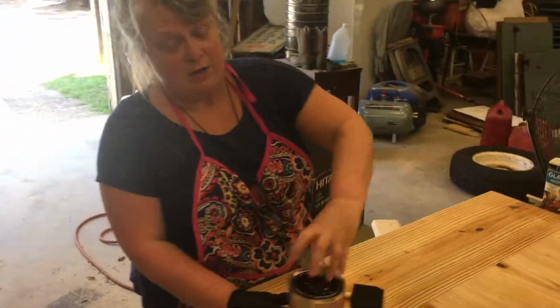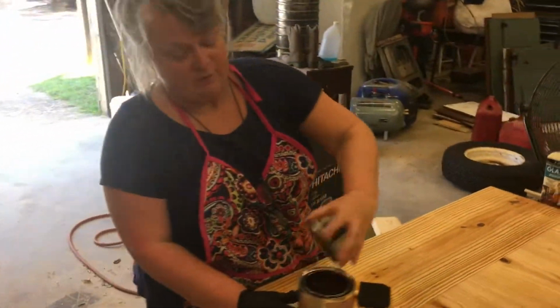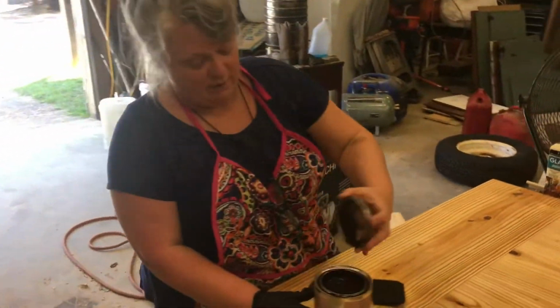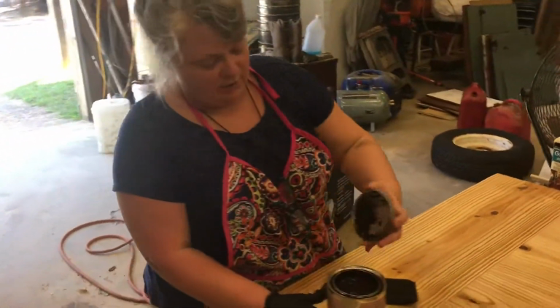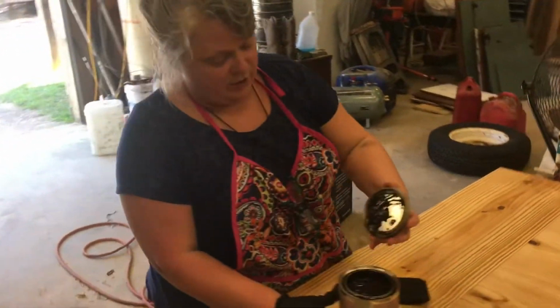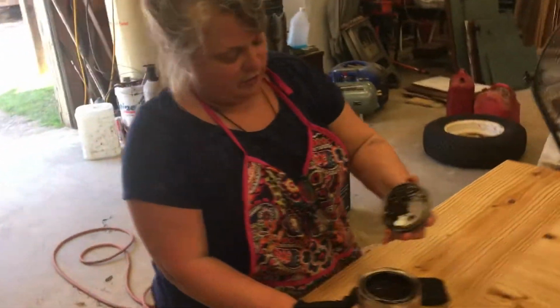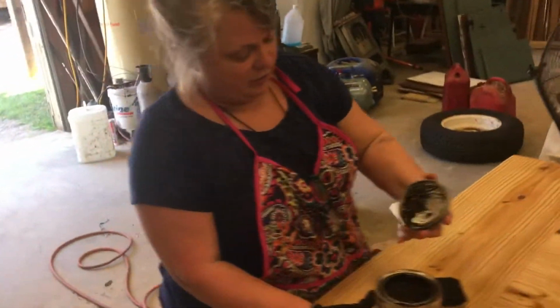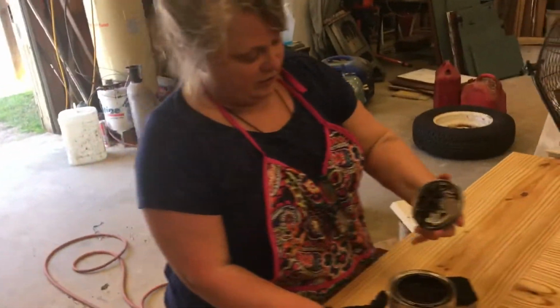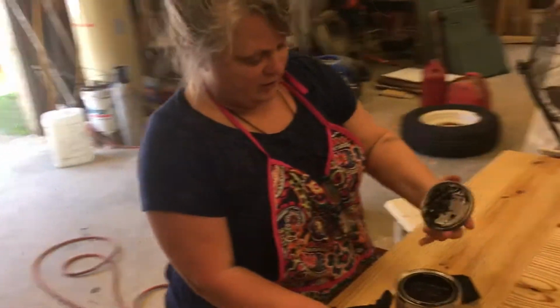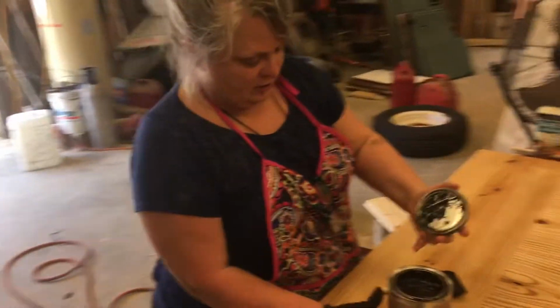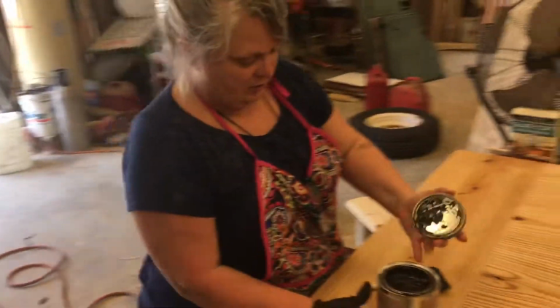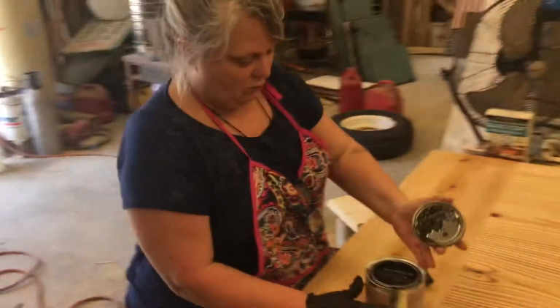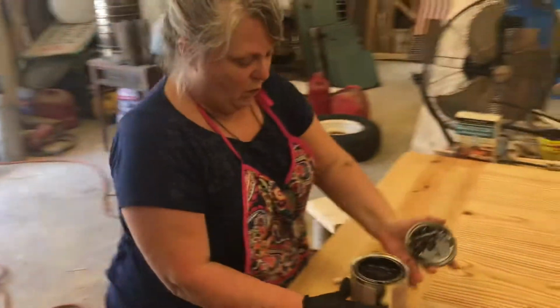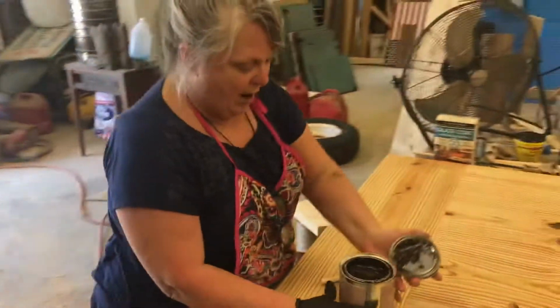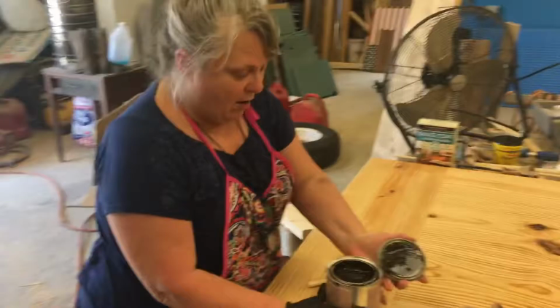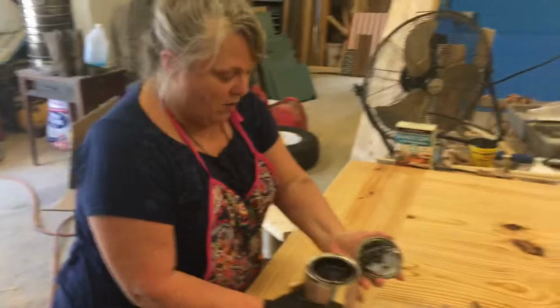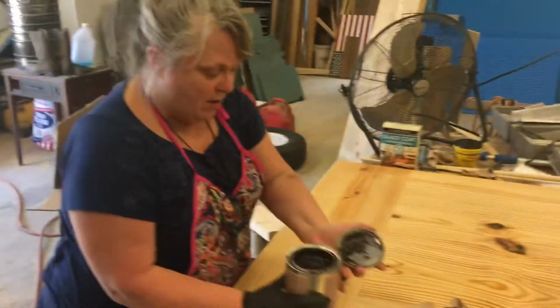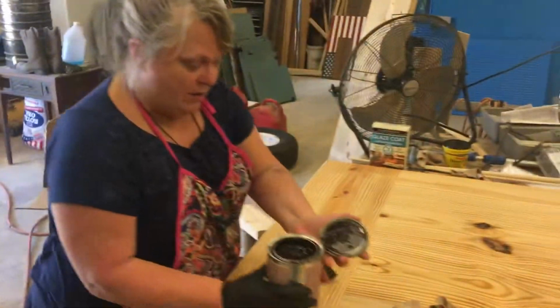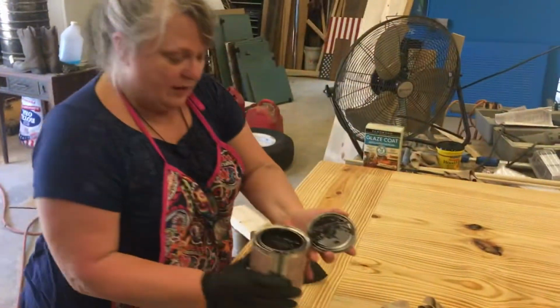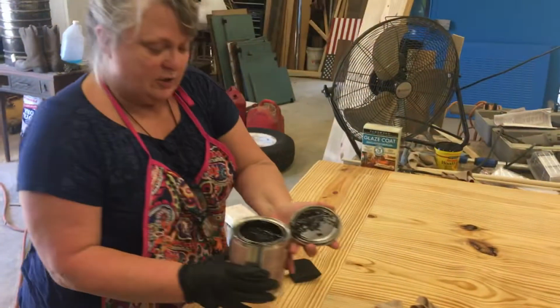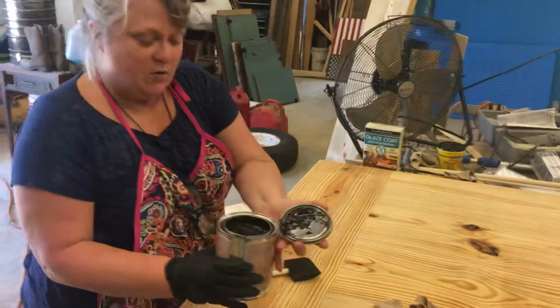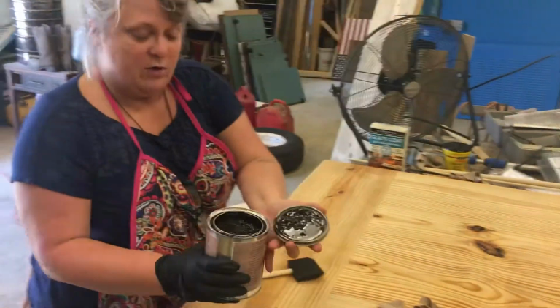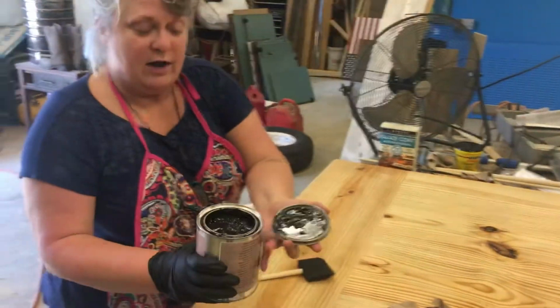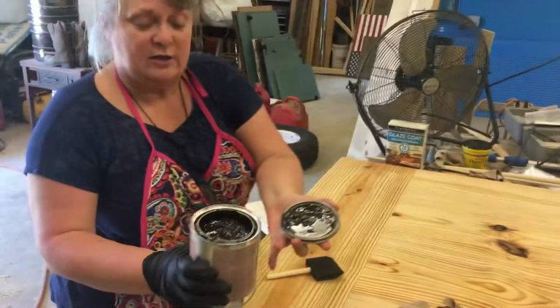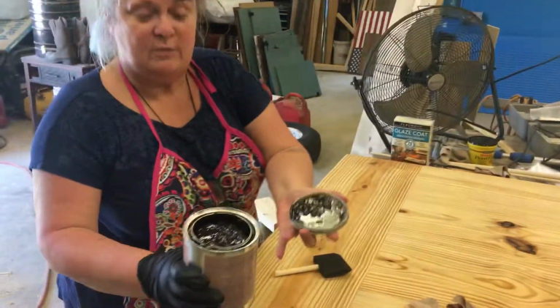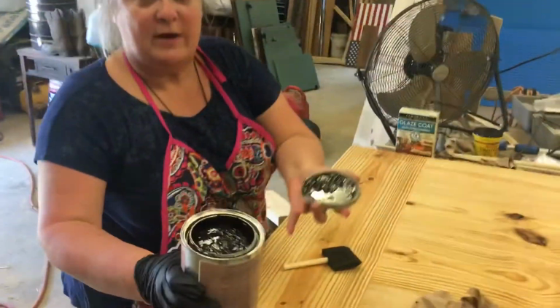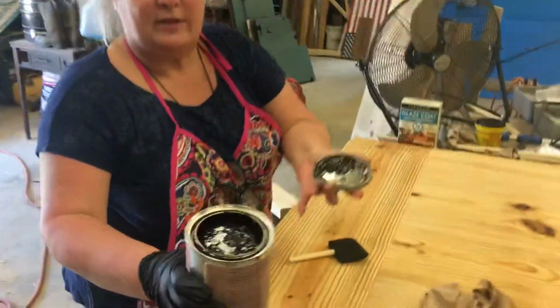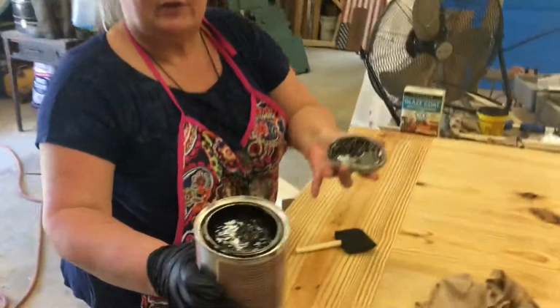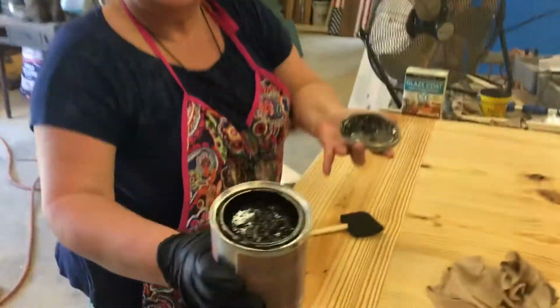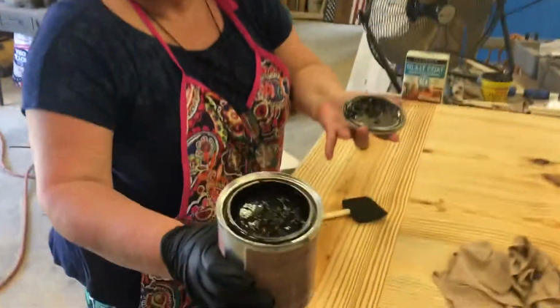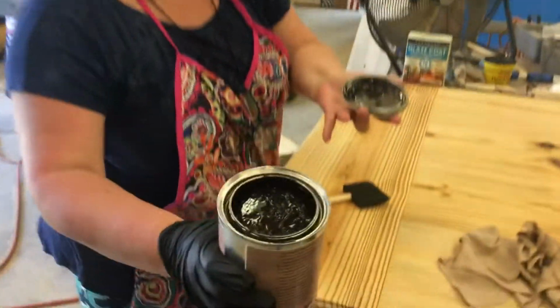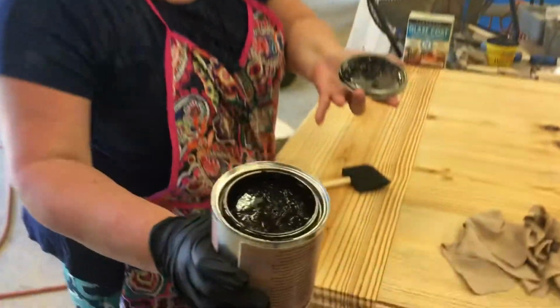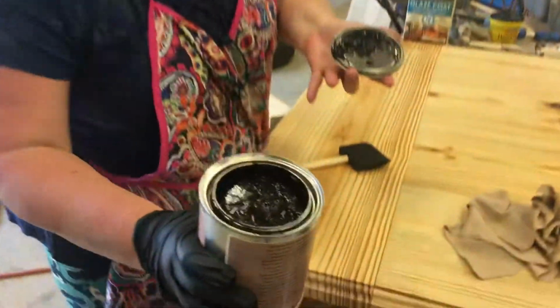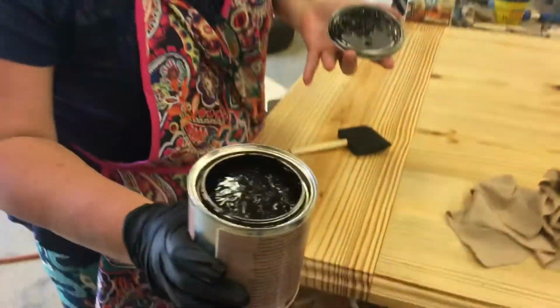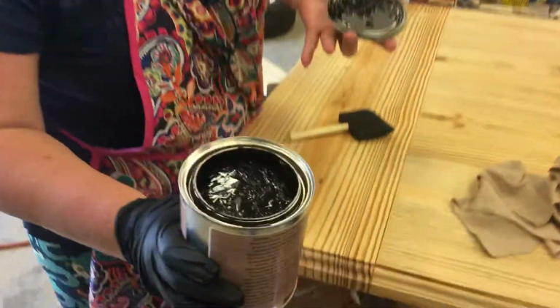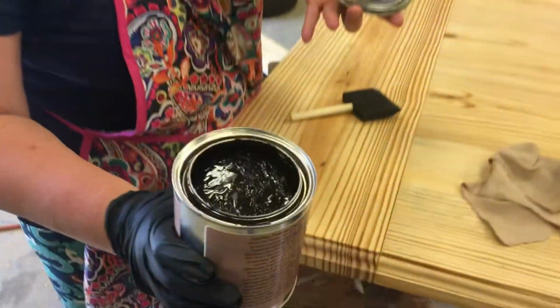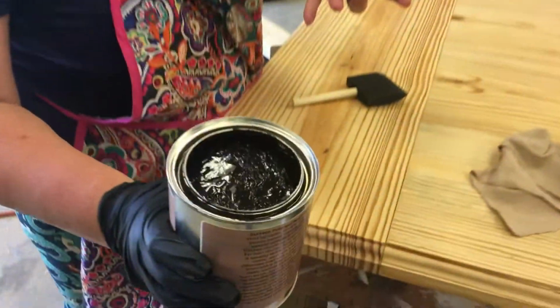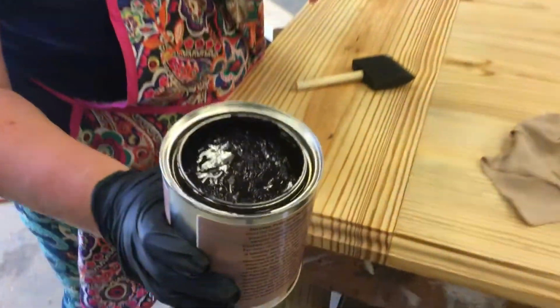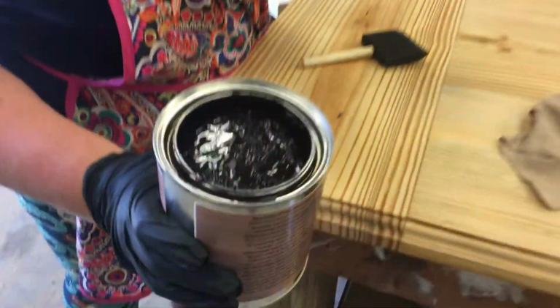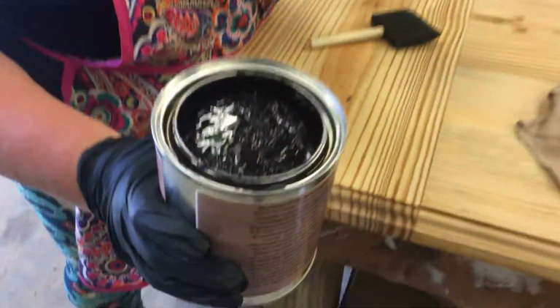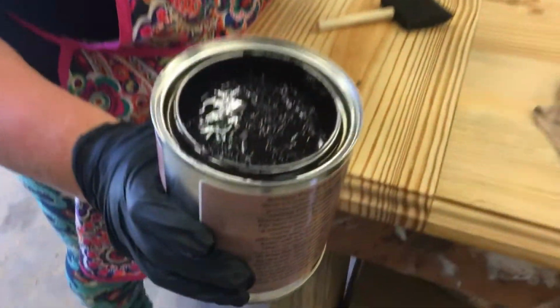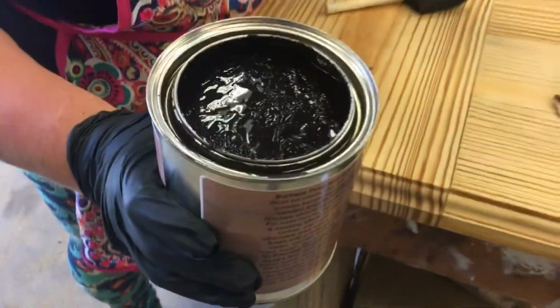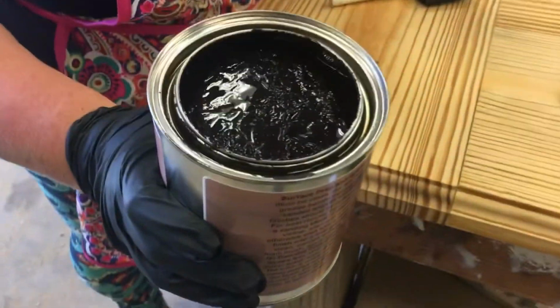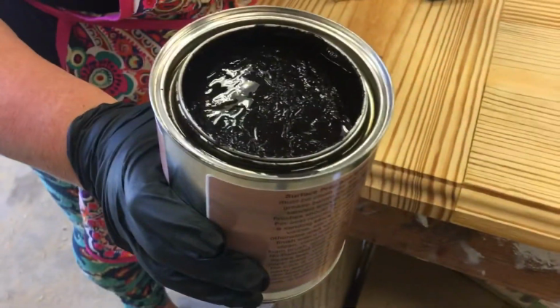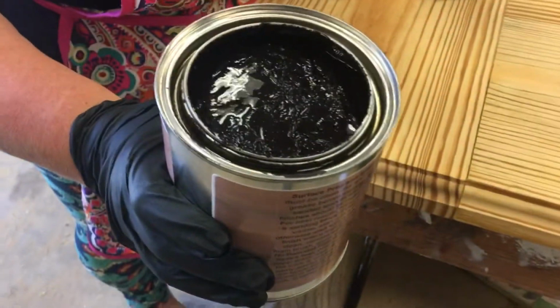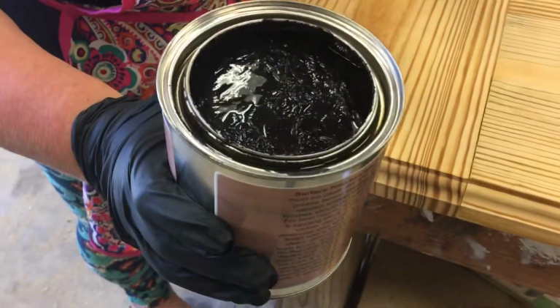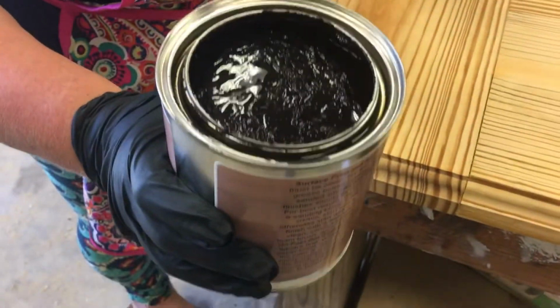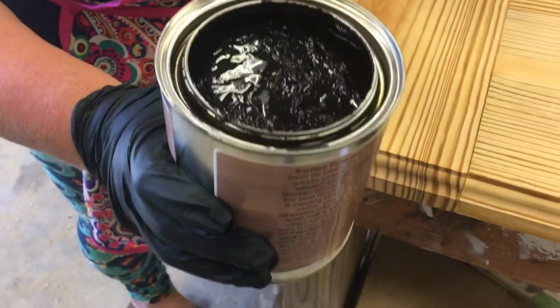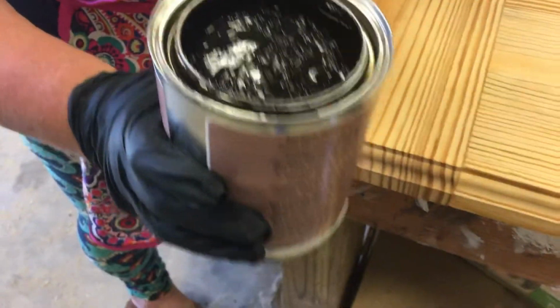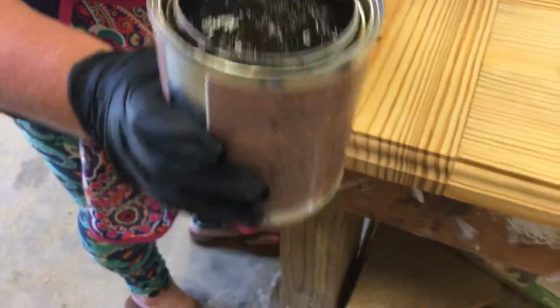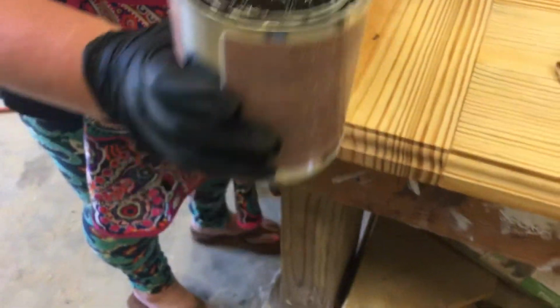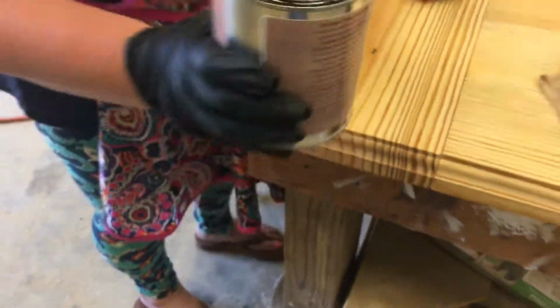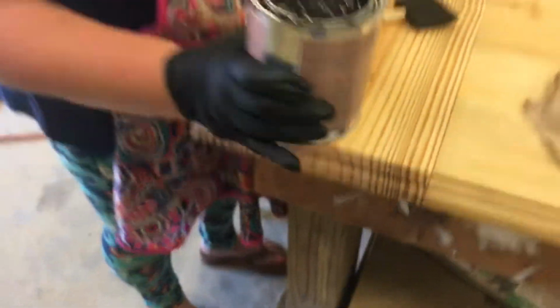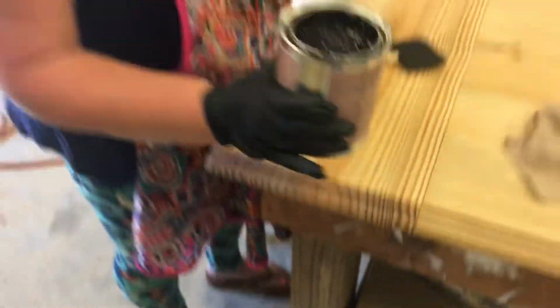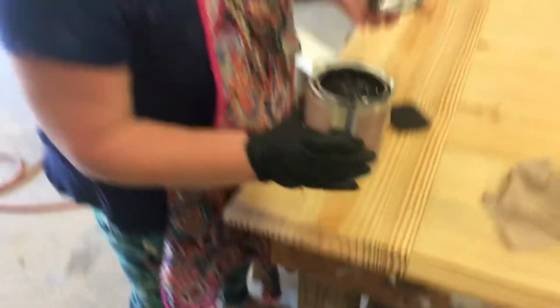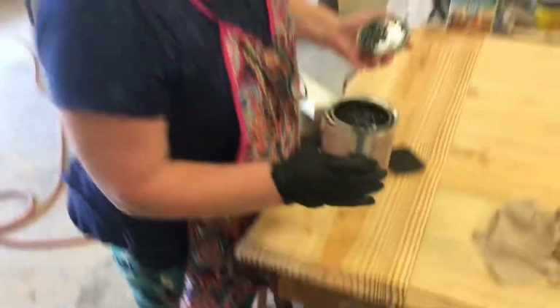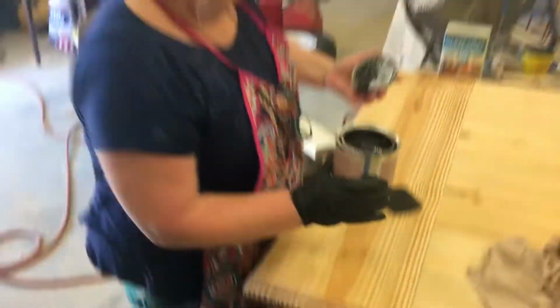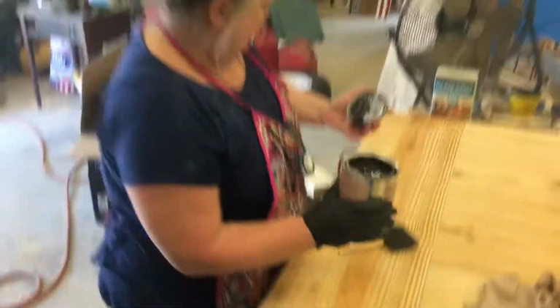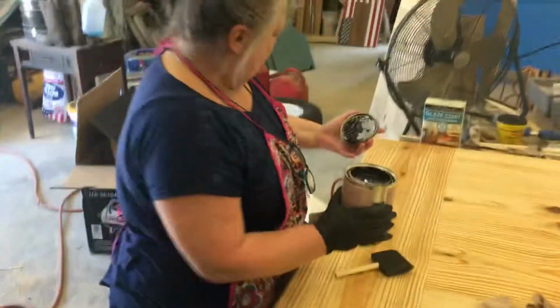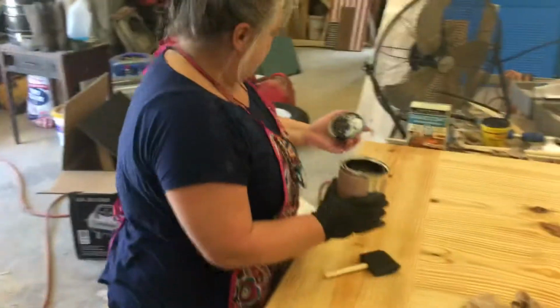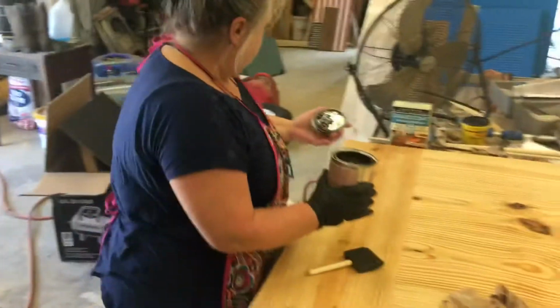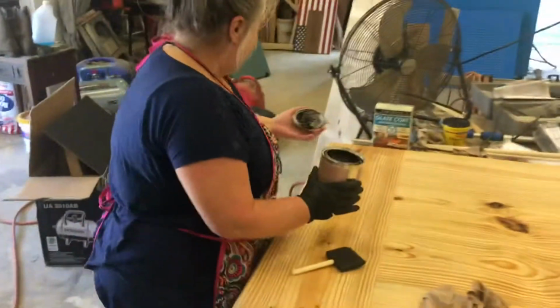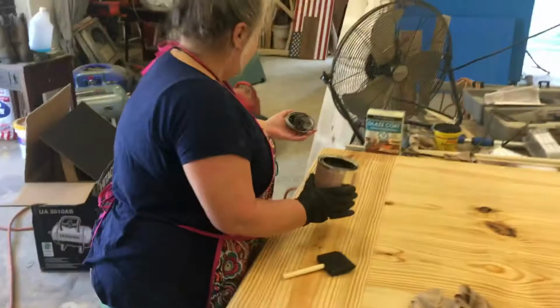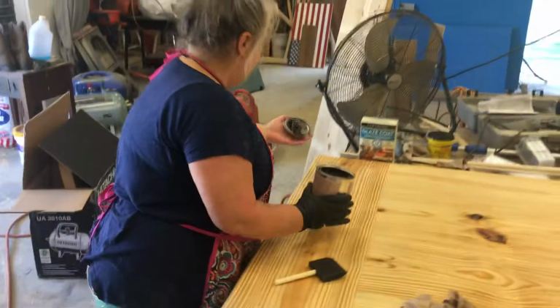I've never used this before. Wow, that's not what I expected — look at that. That's thick. That's different.